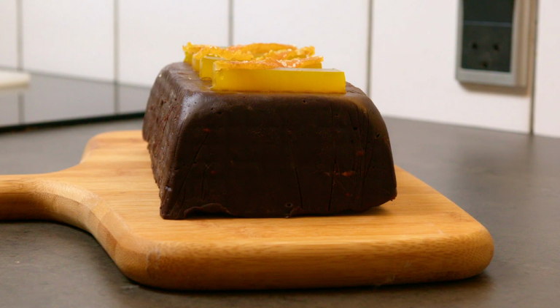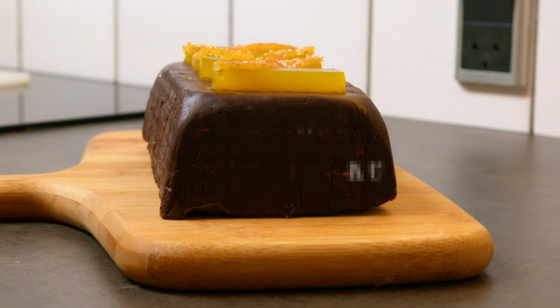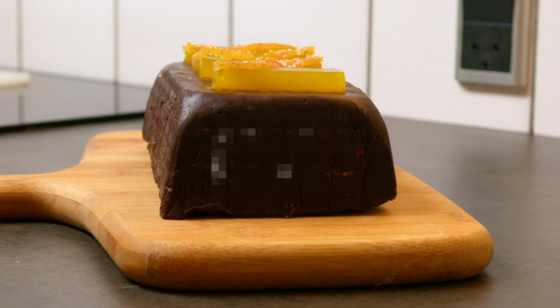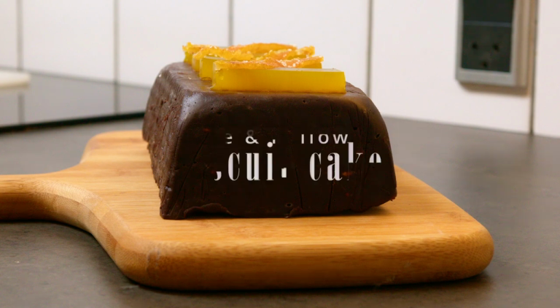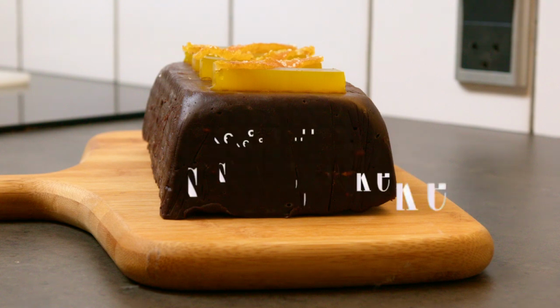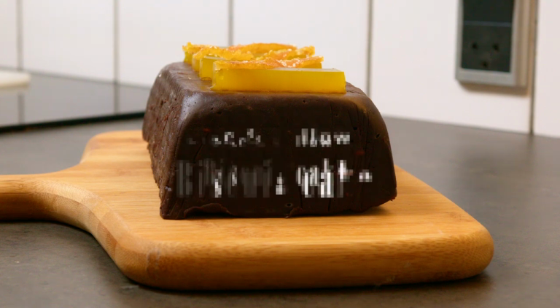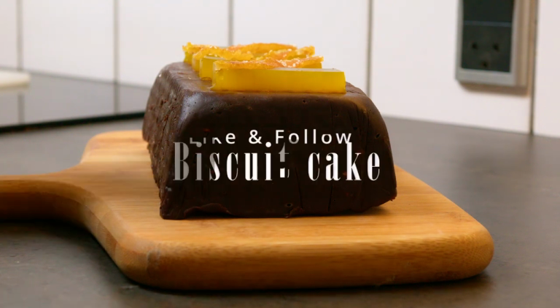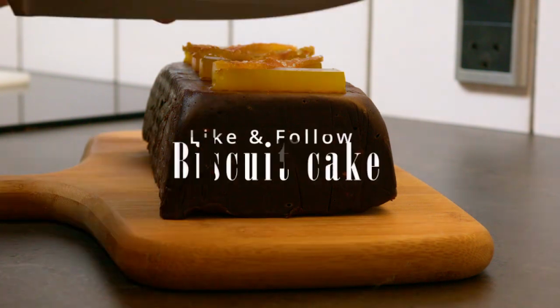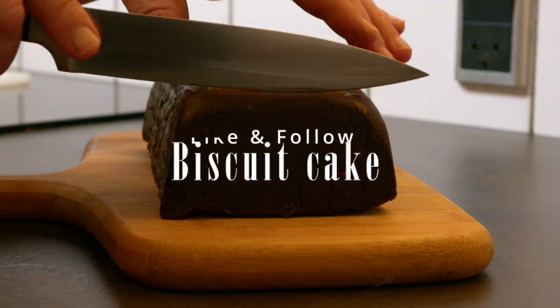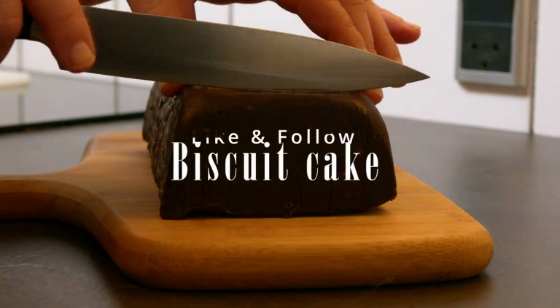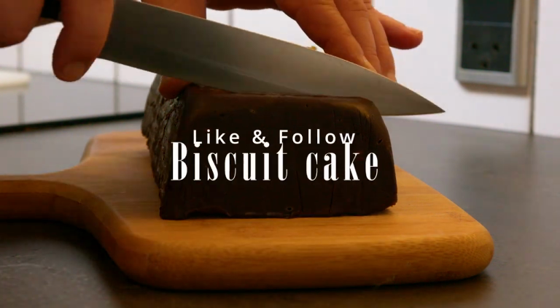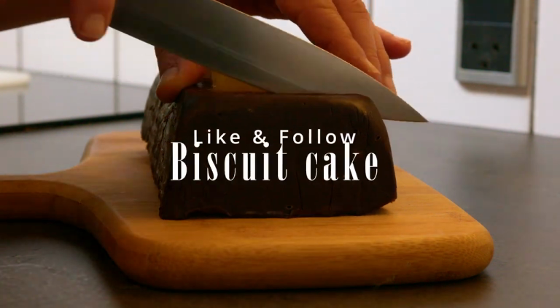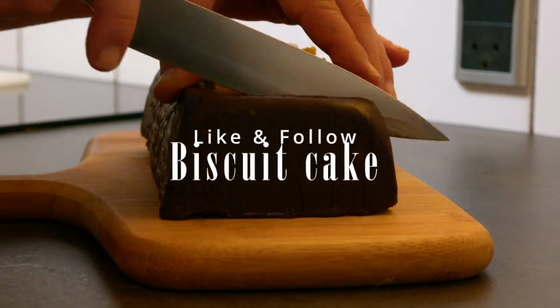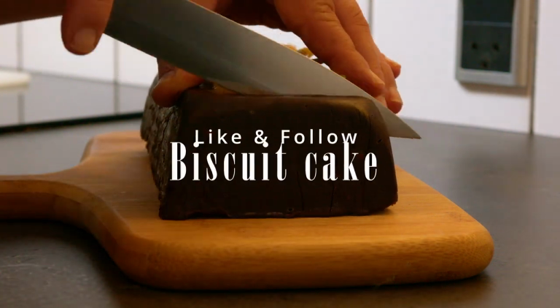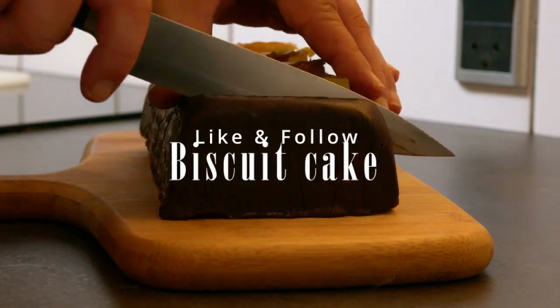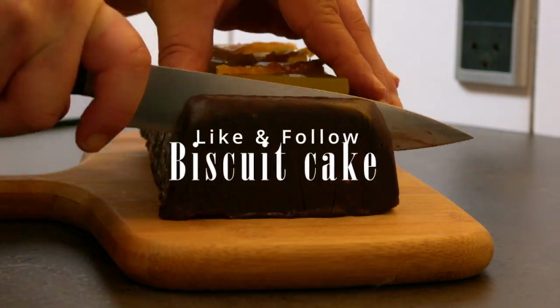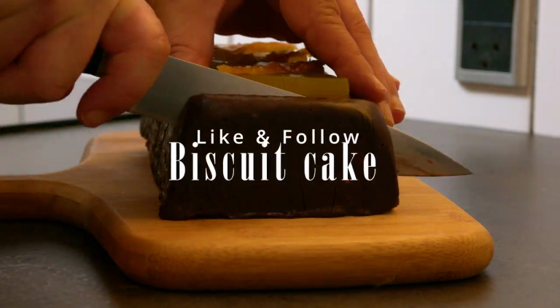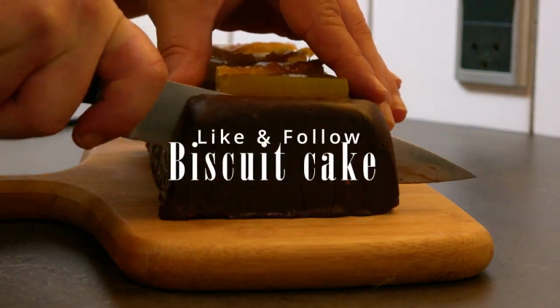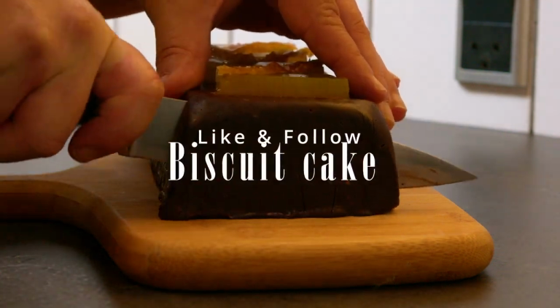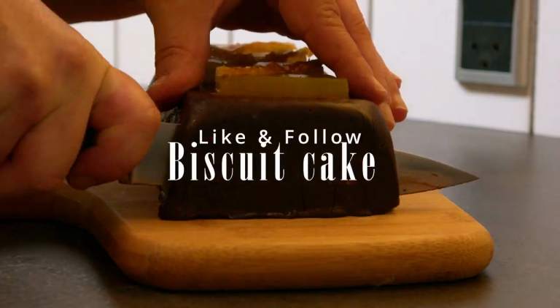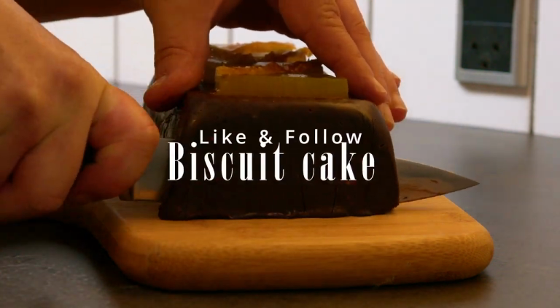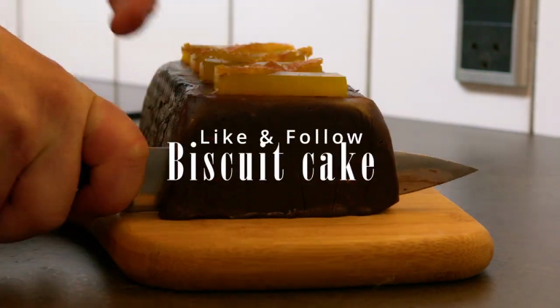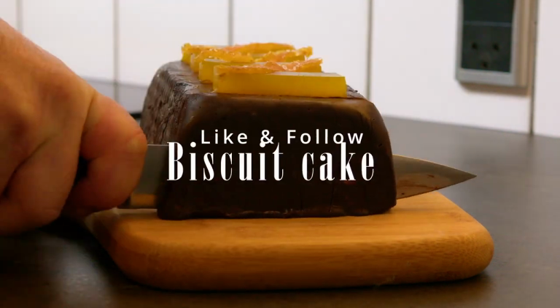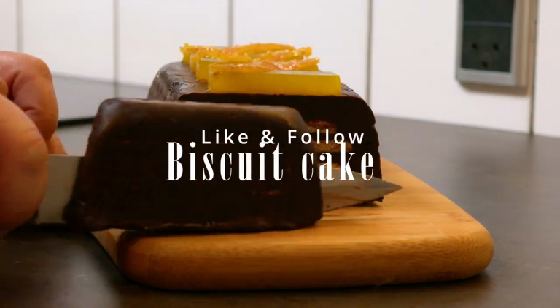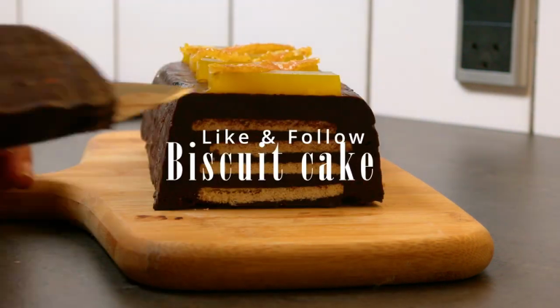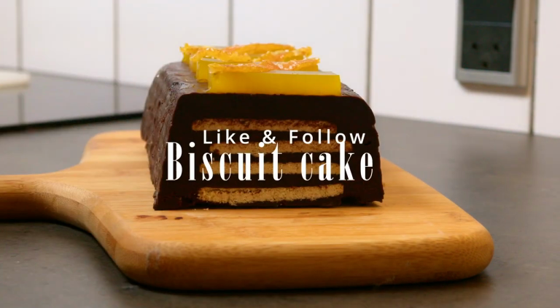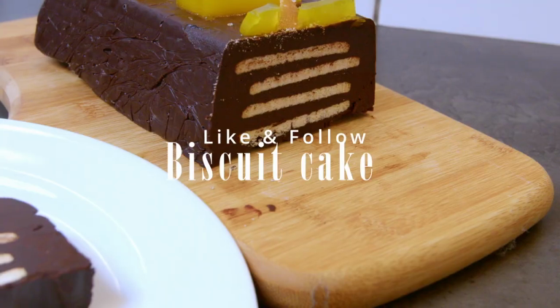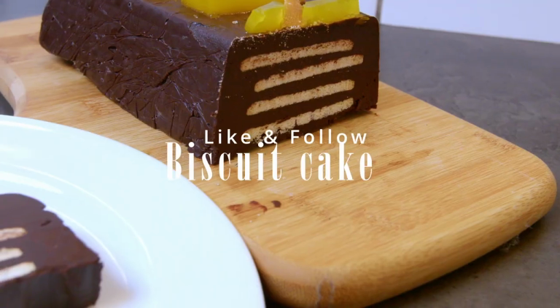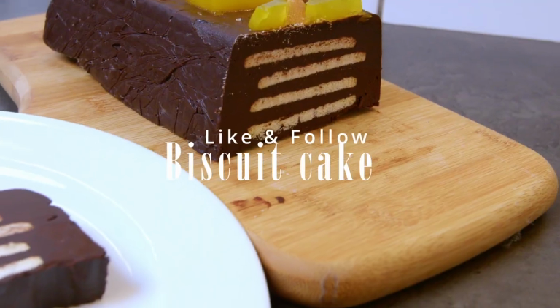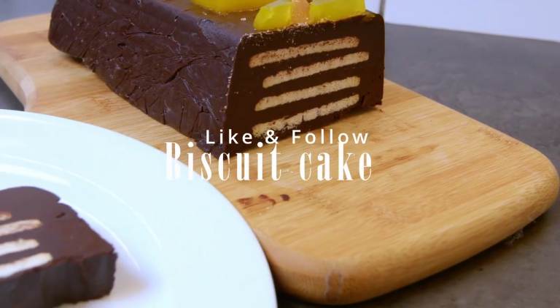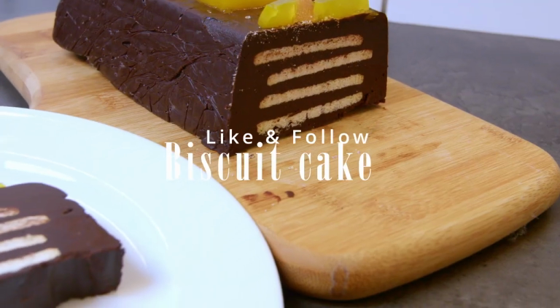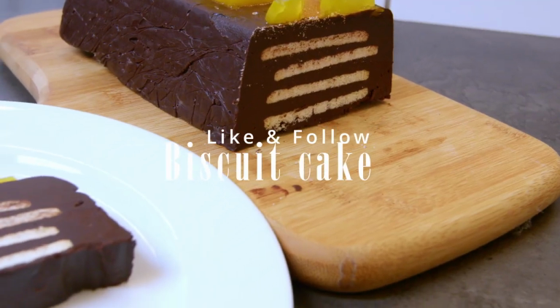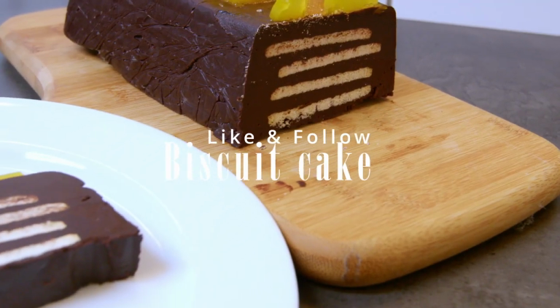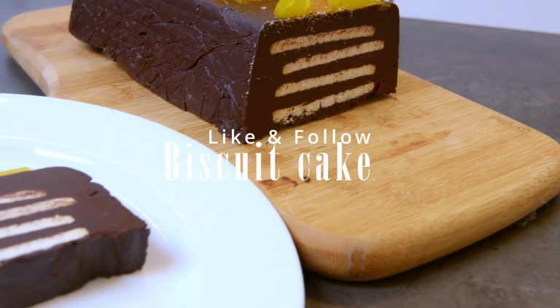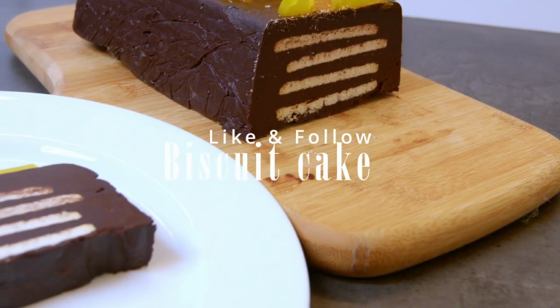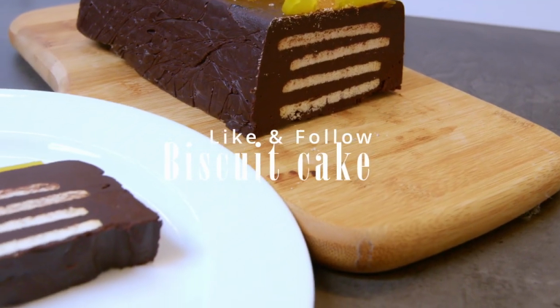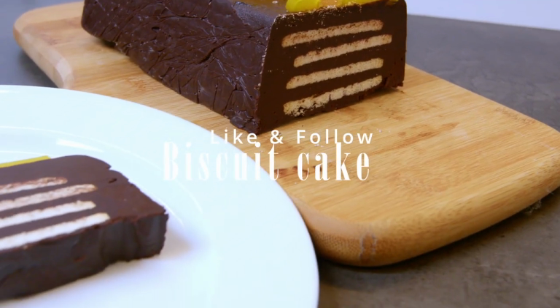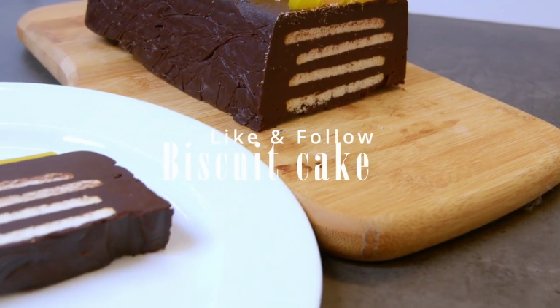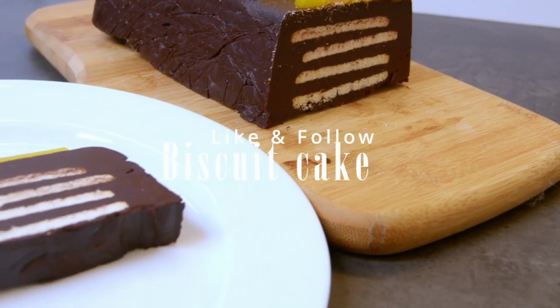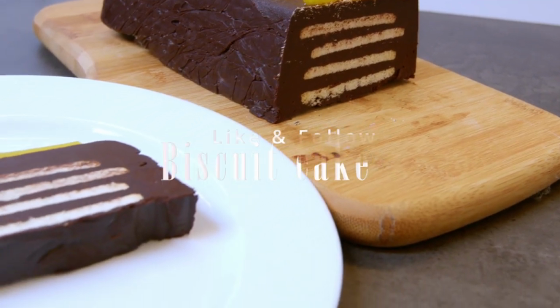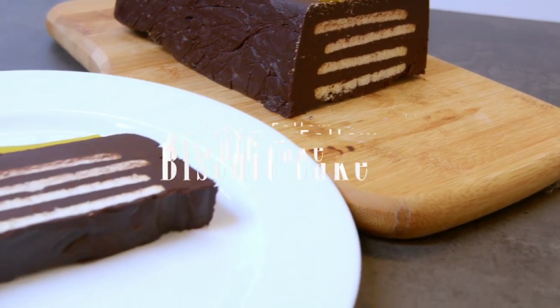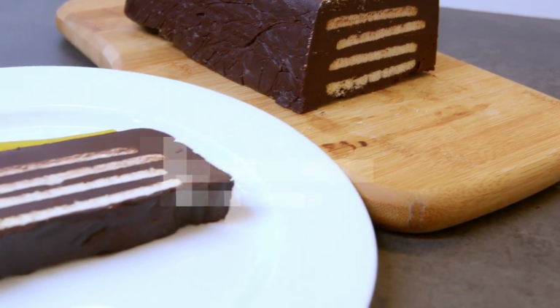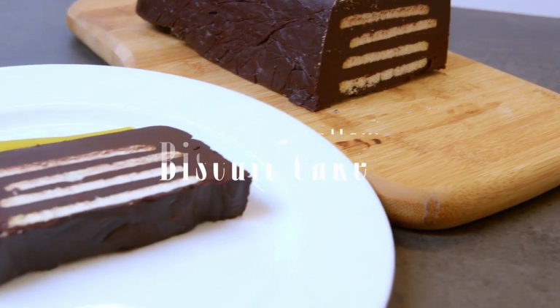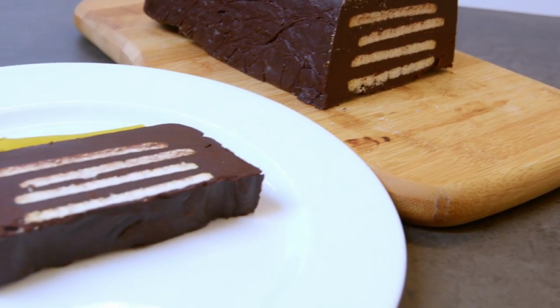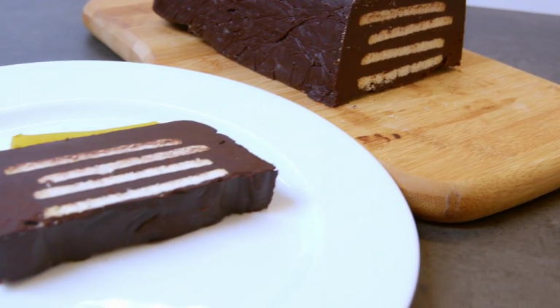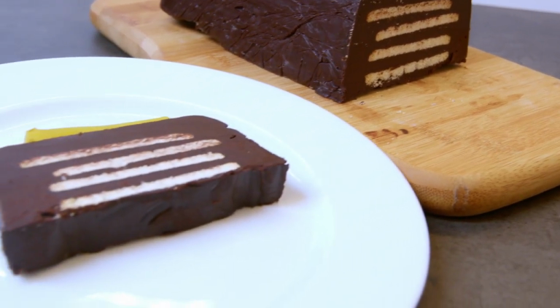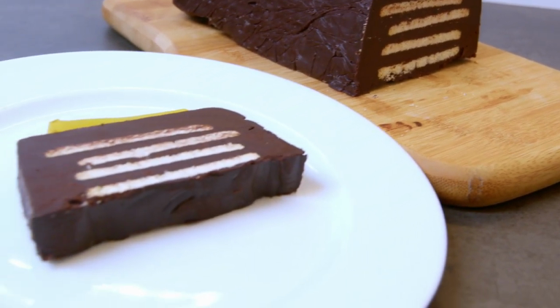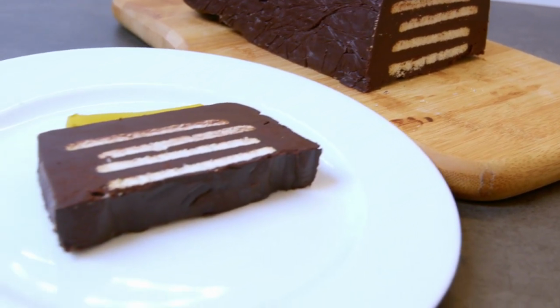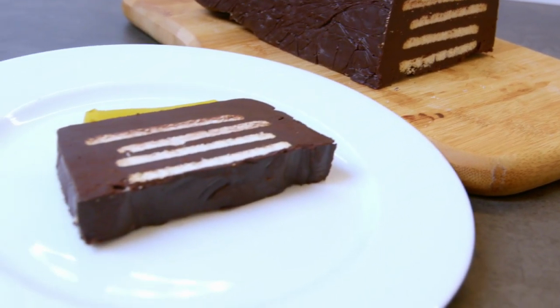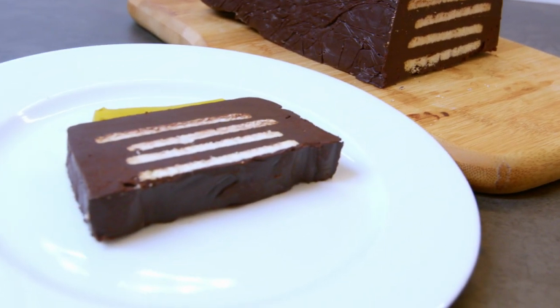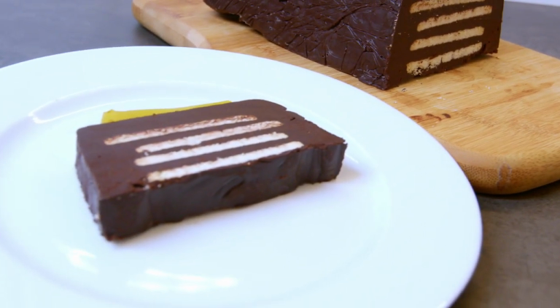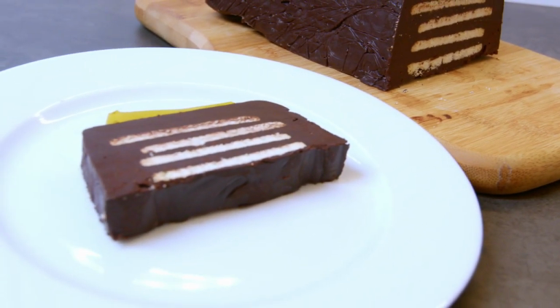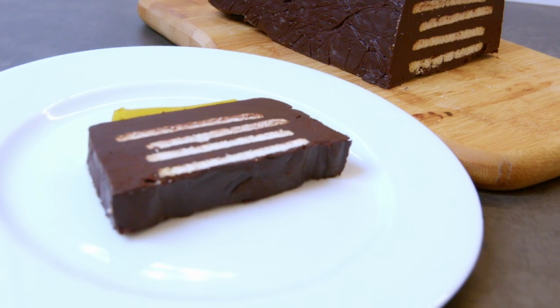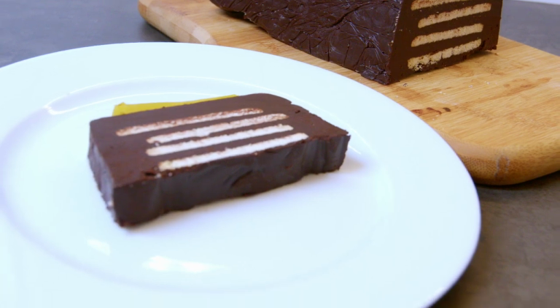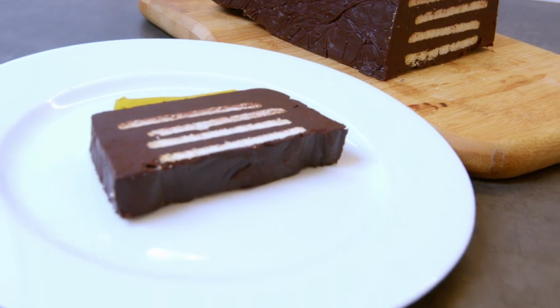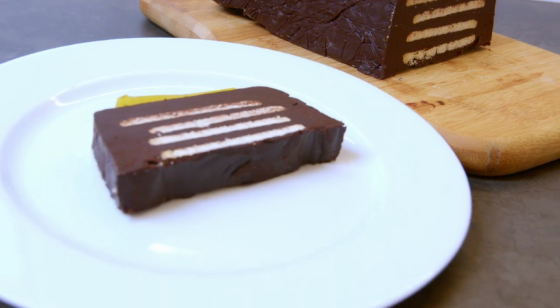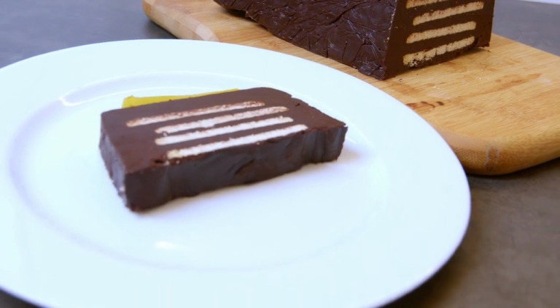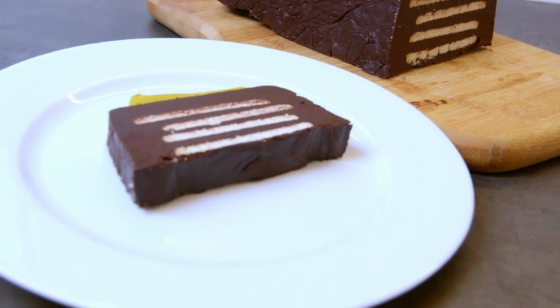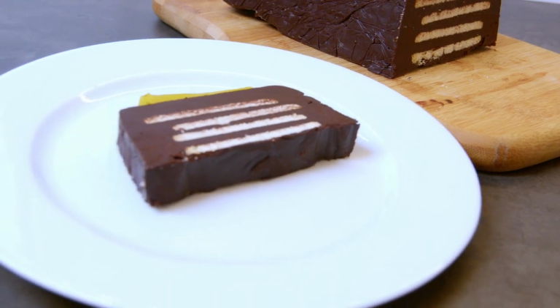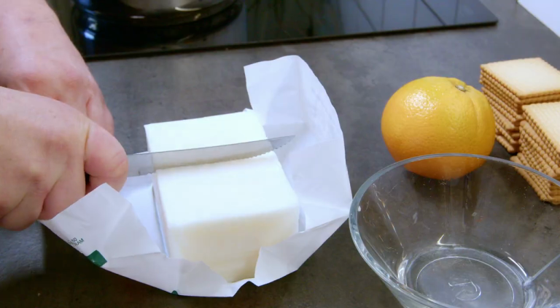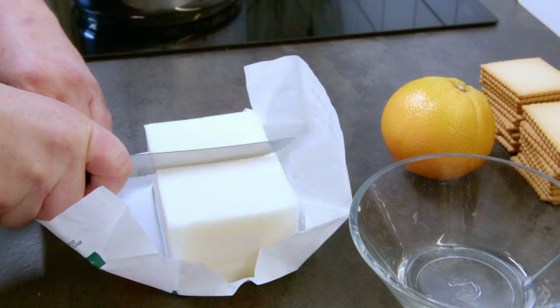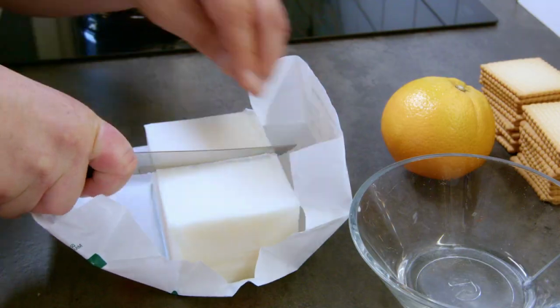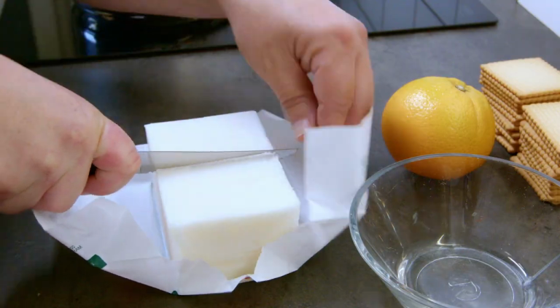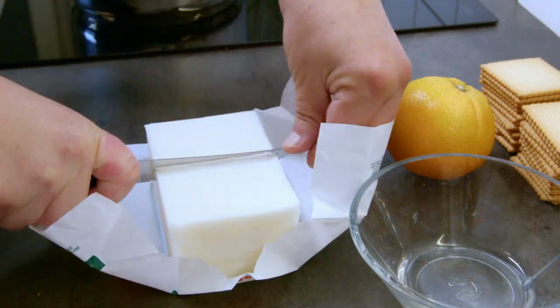This is a Quixique, well known in parts of Europe and one of the good old ones. Direct translated to biscuit cake.